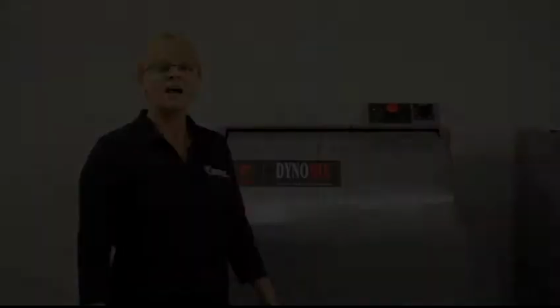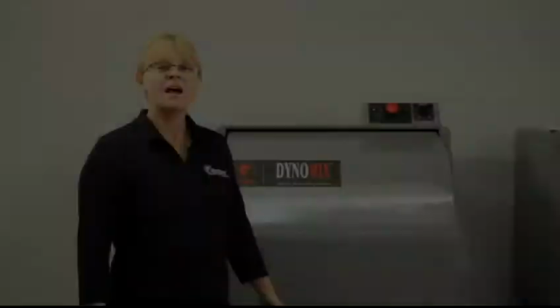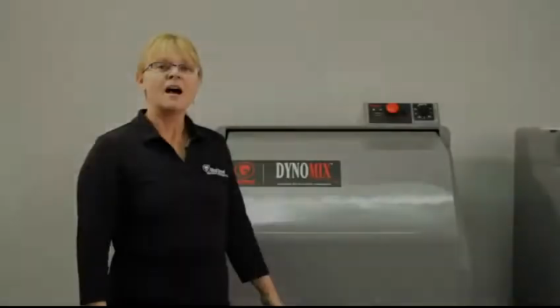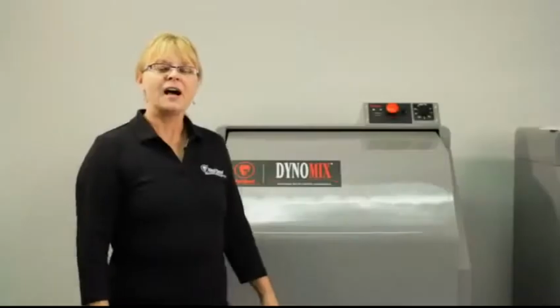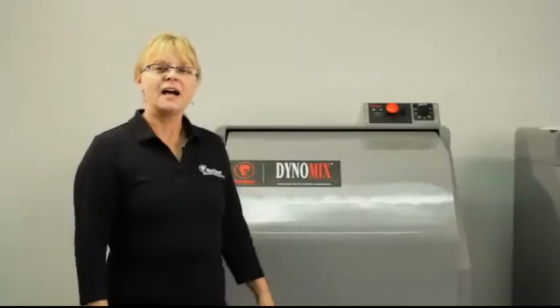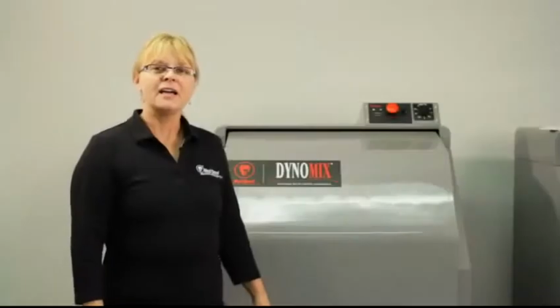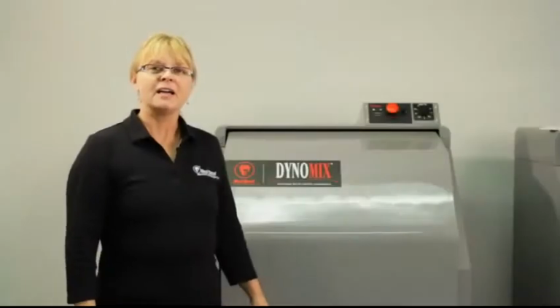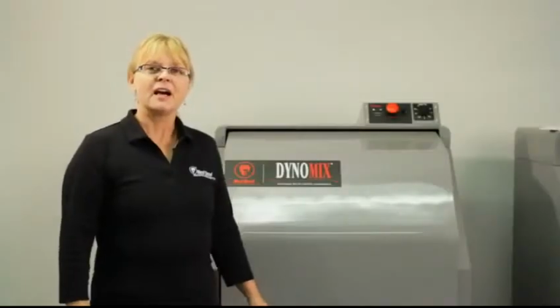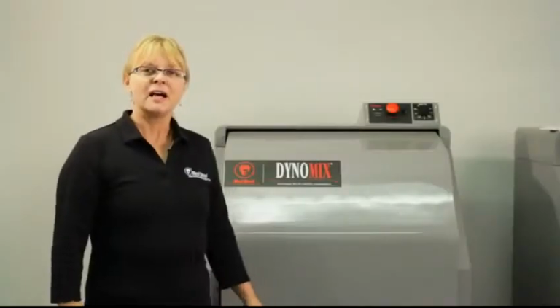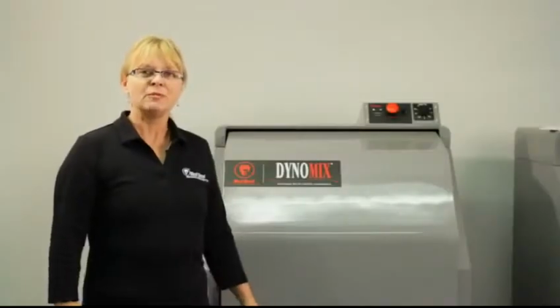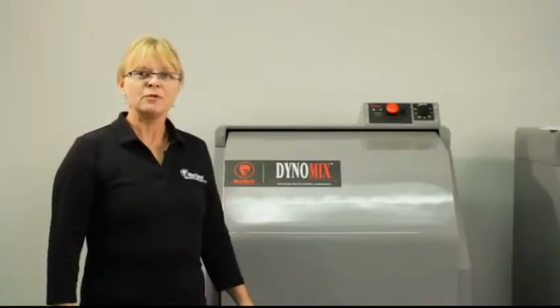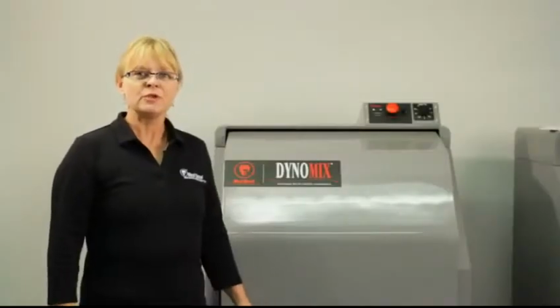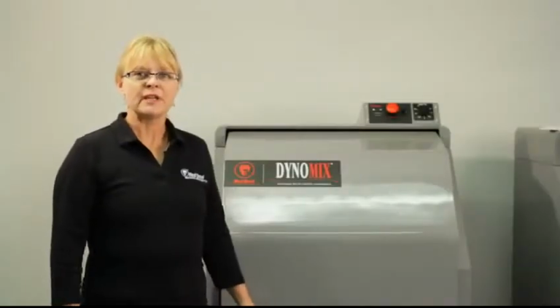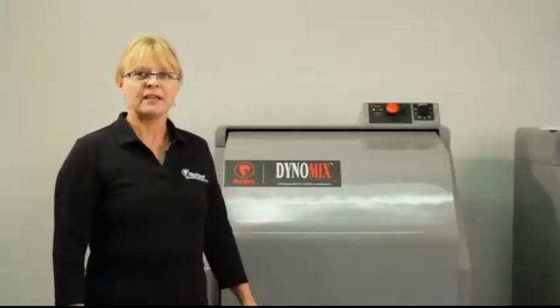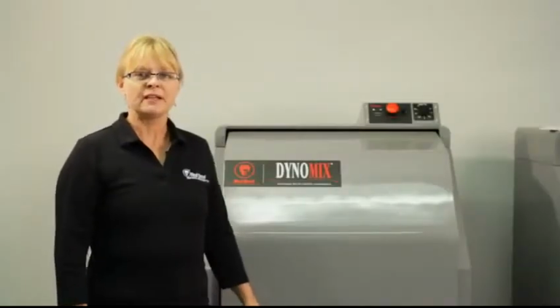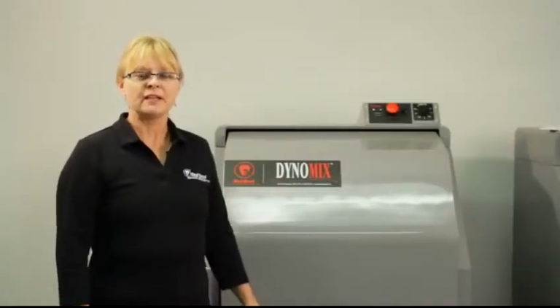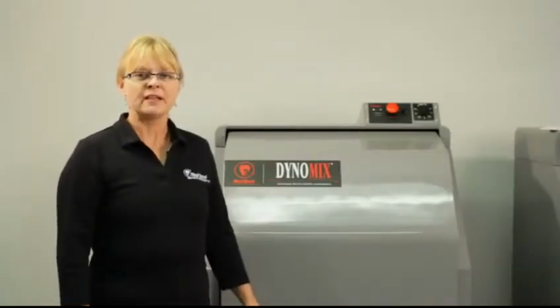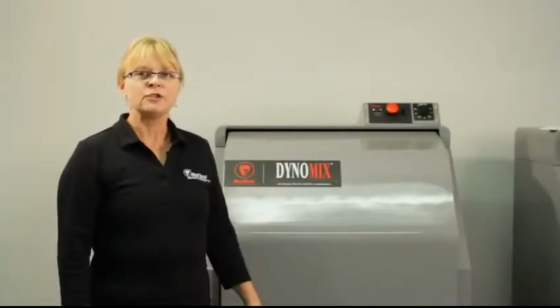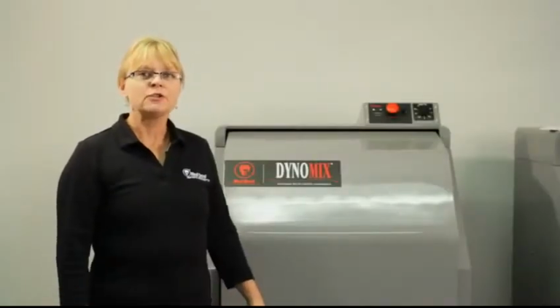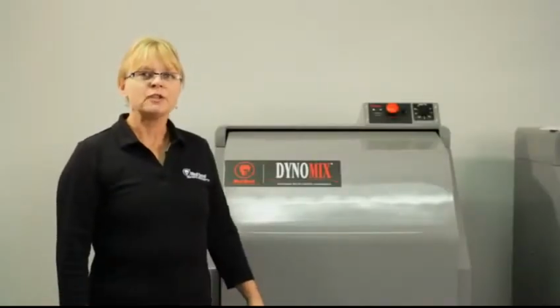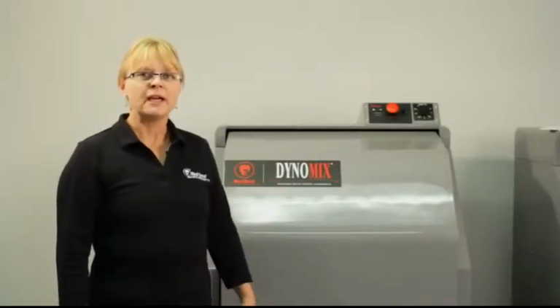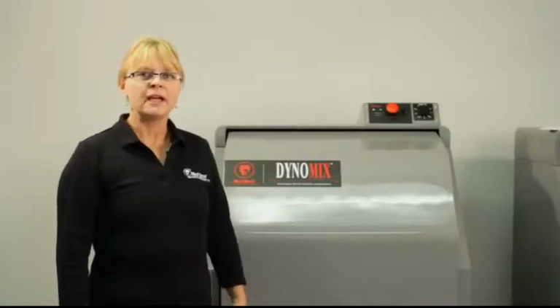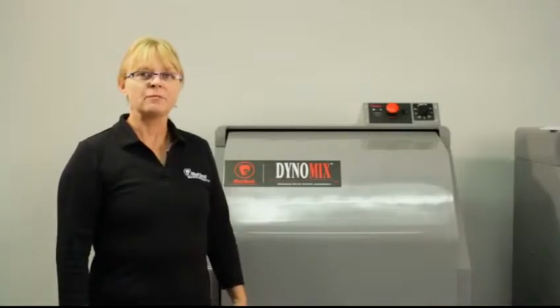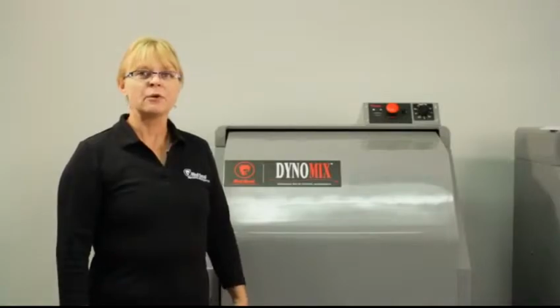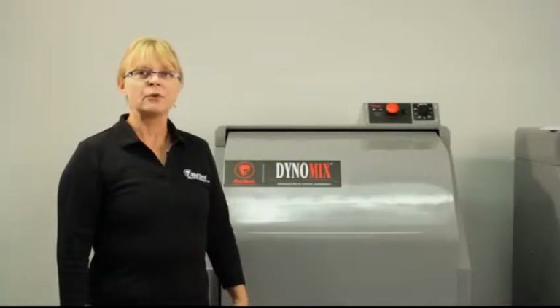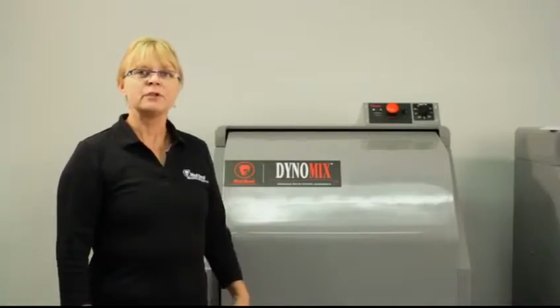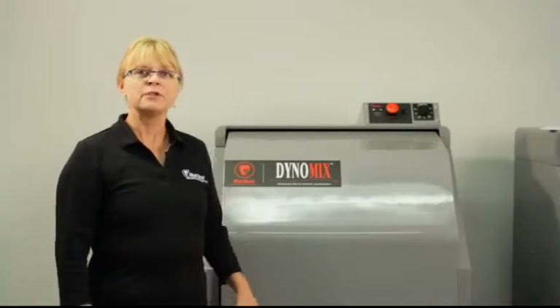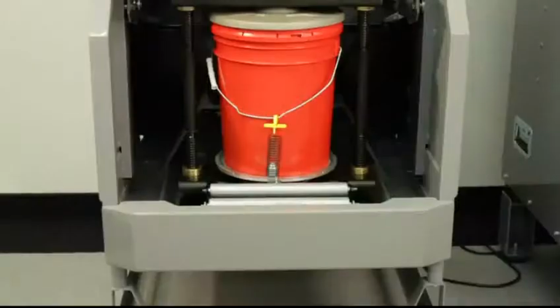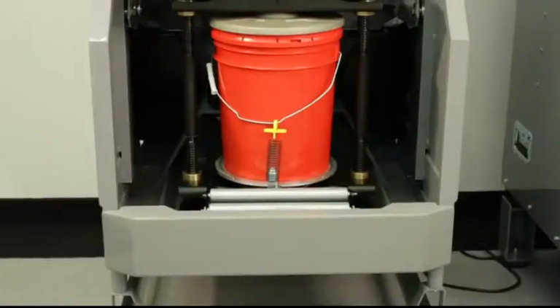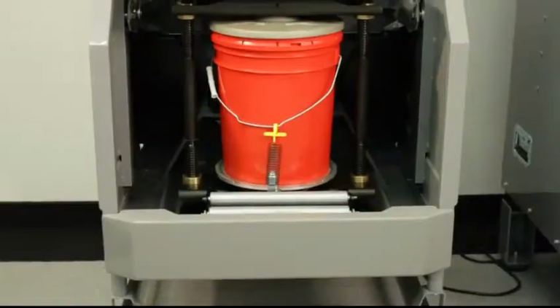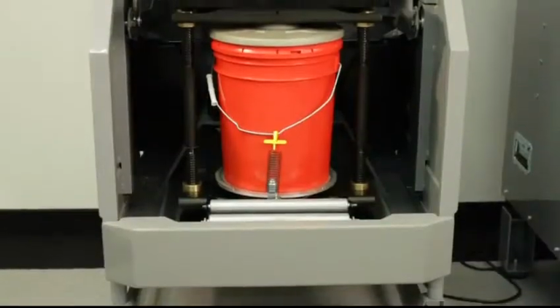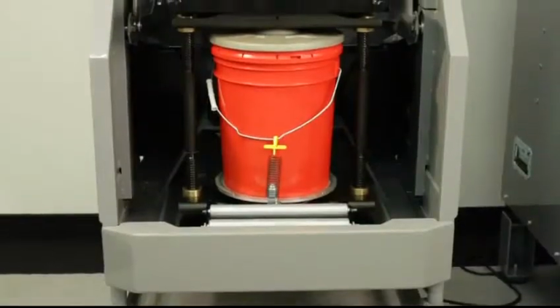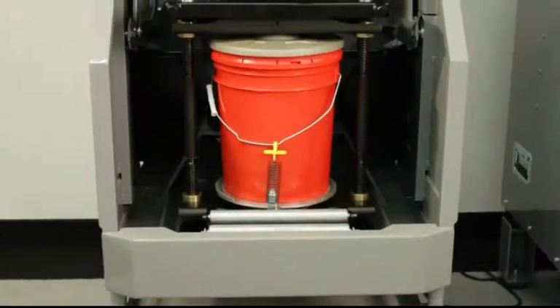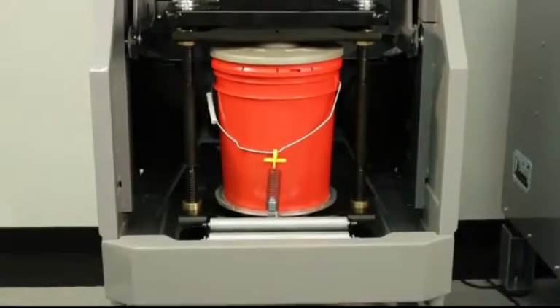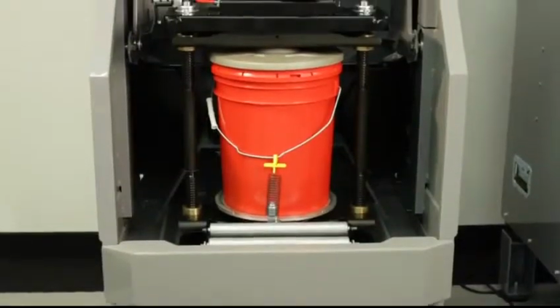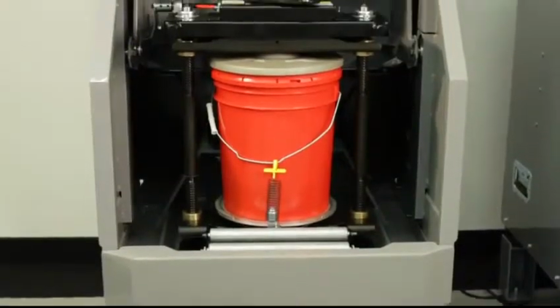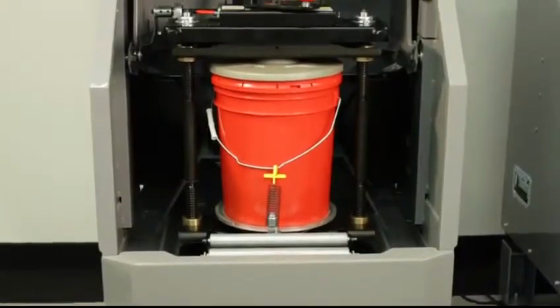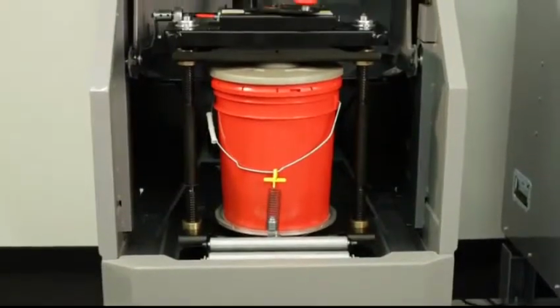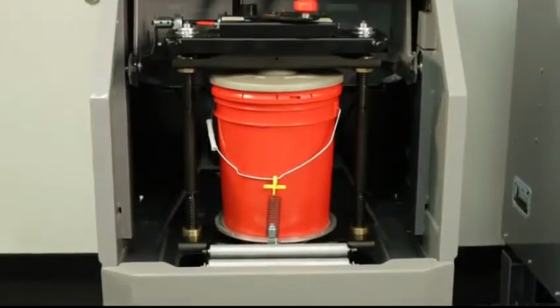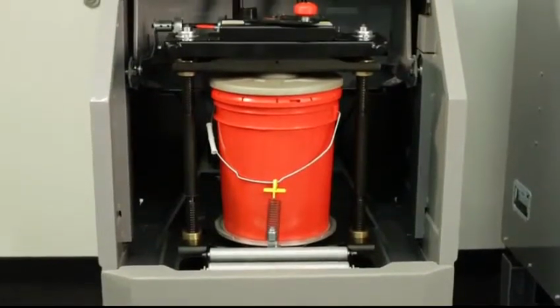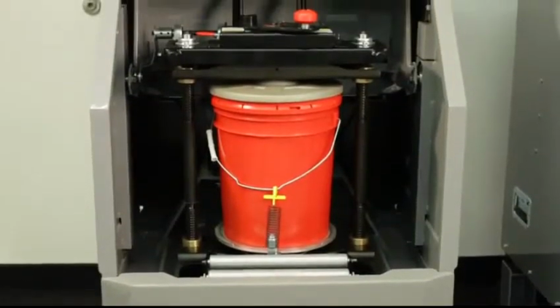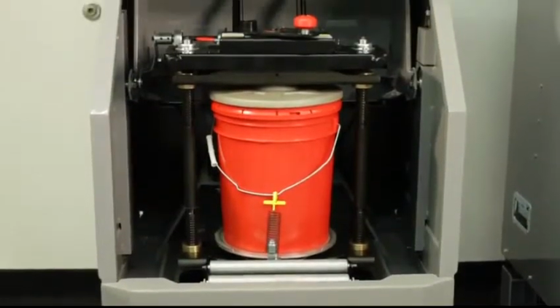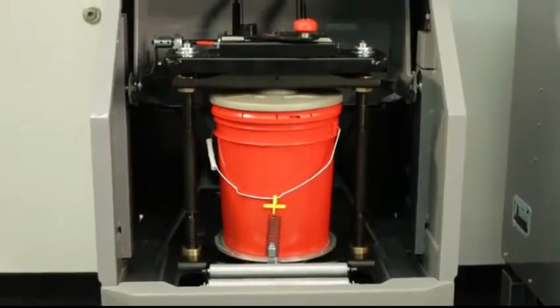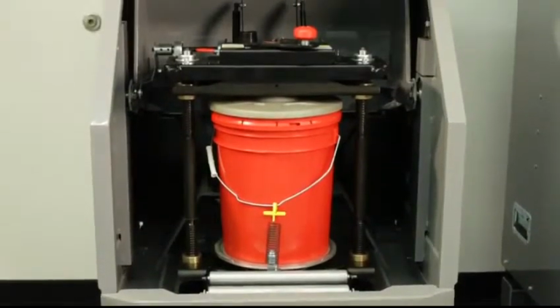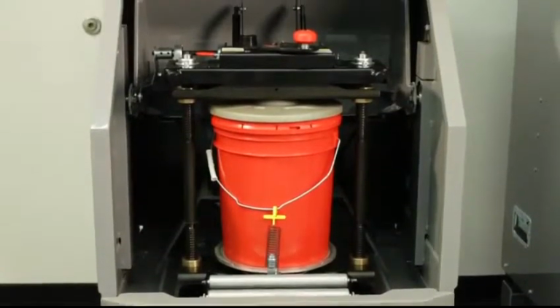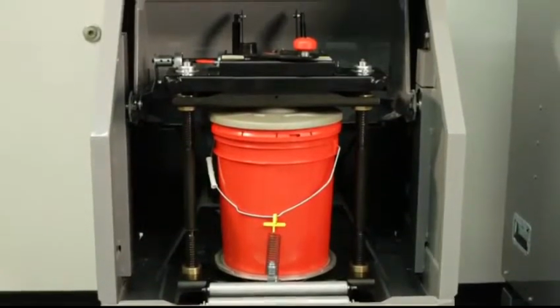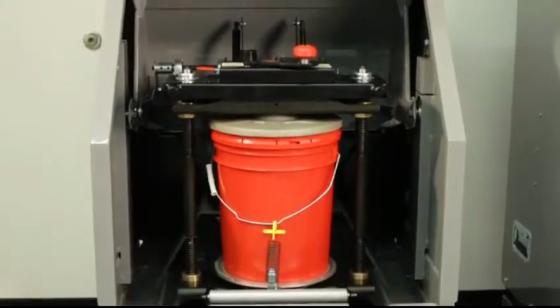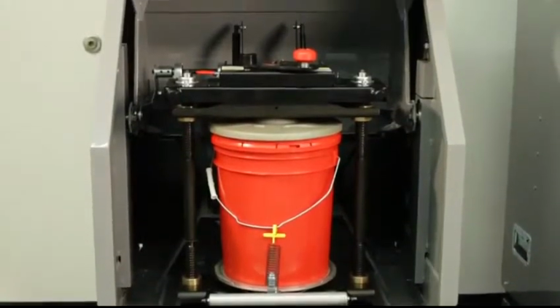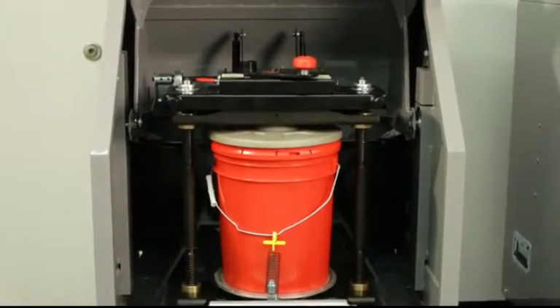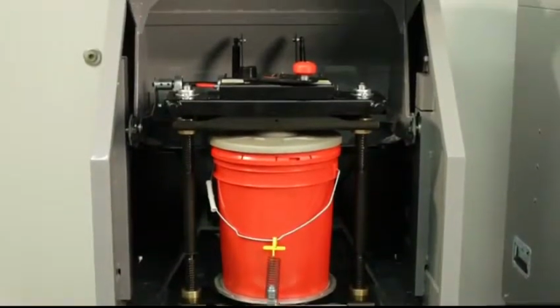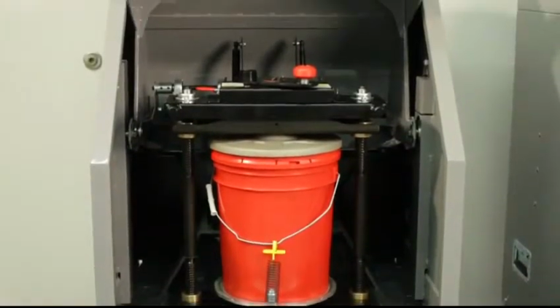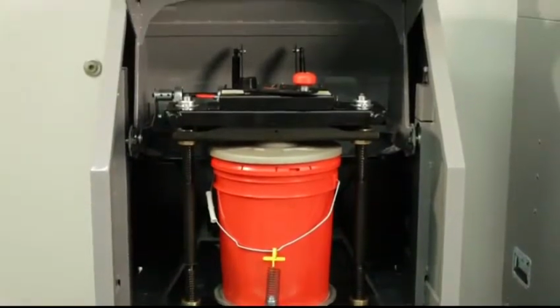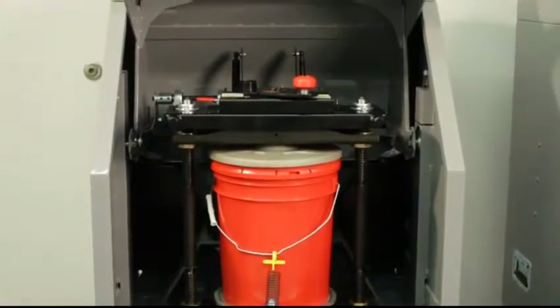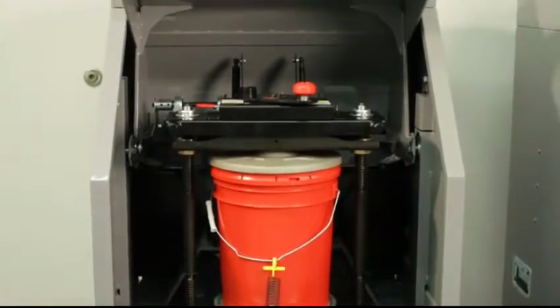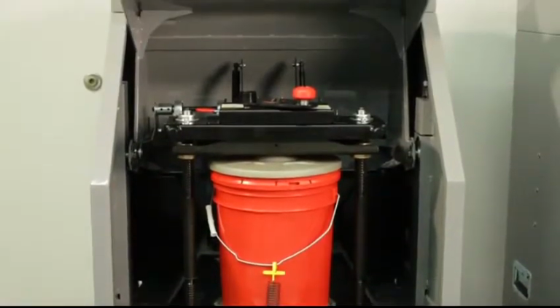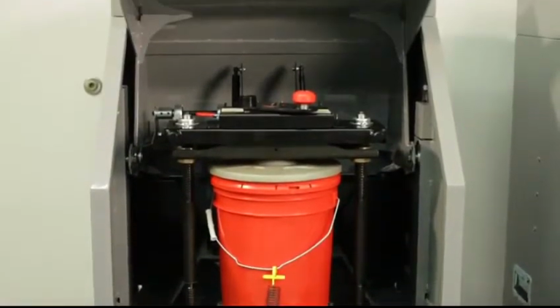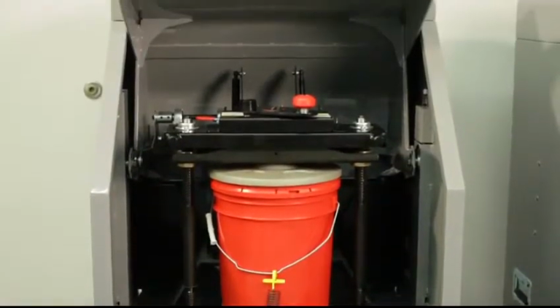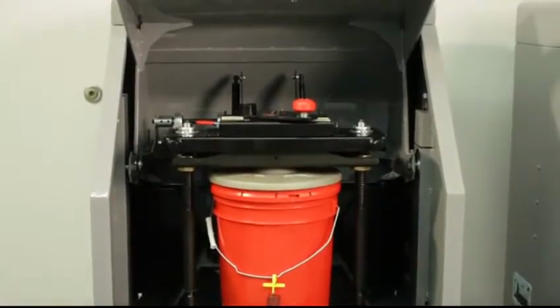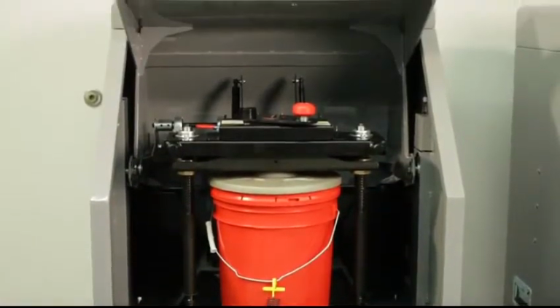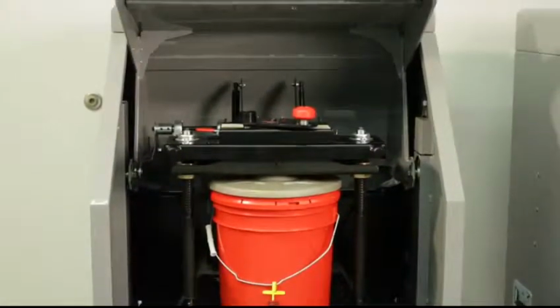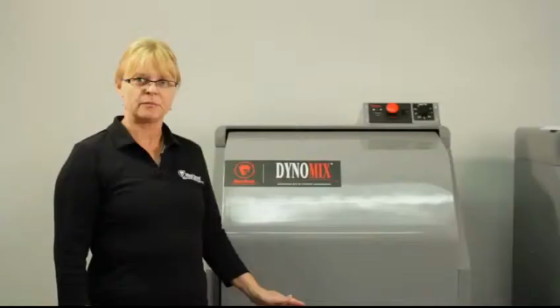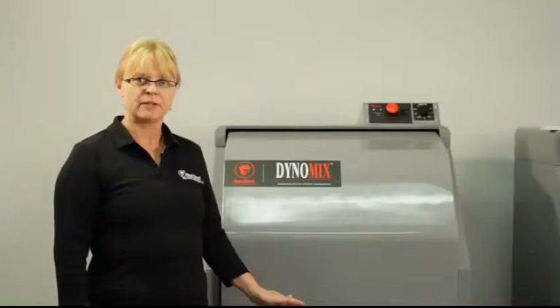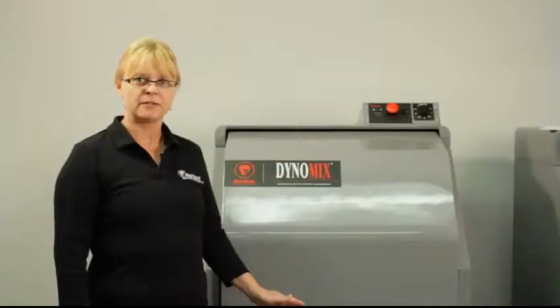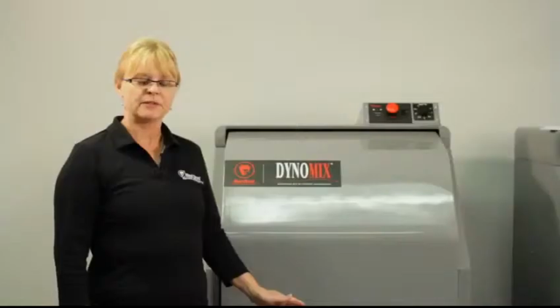Hi, I'm Susanna, and today I'm going to demonstrate how to use the 5925 Dynamex.